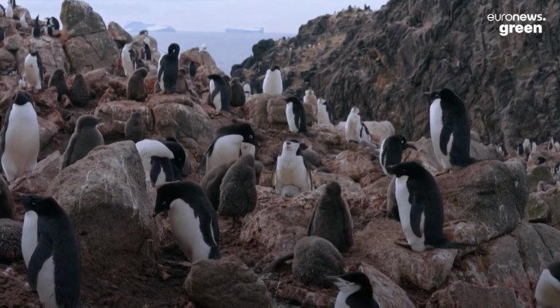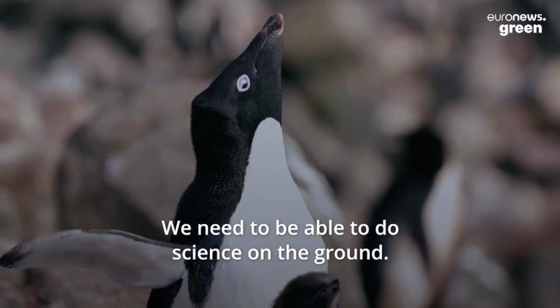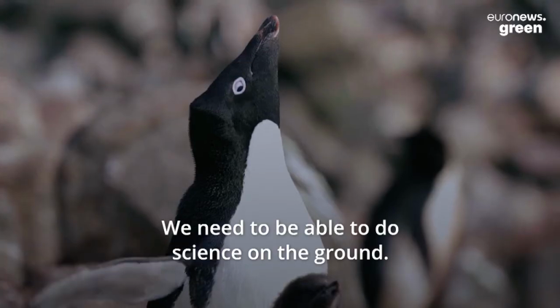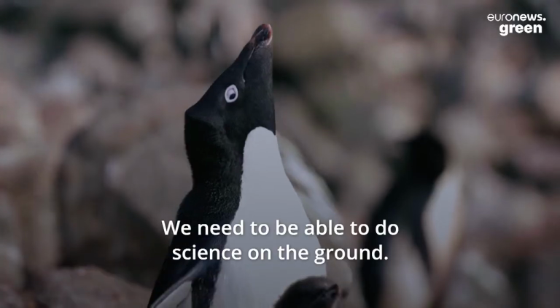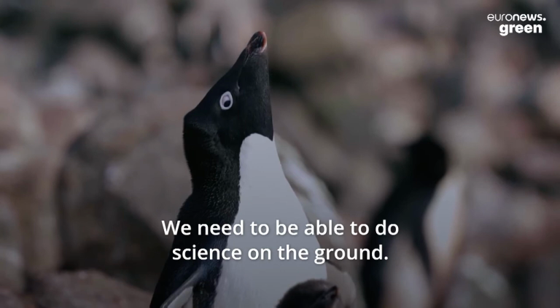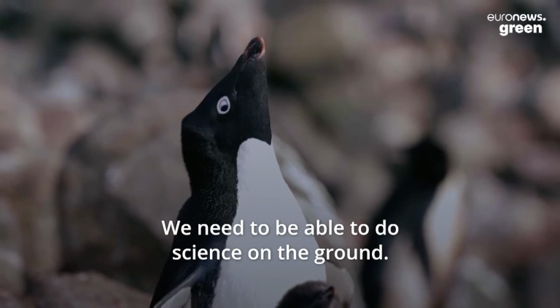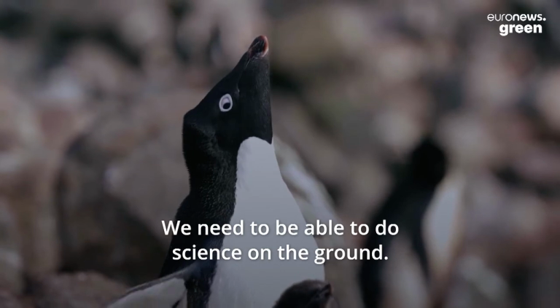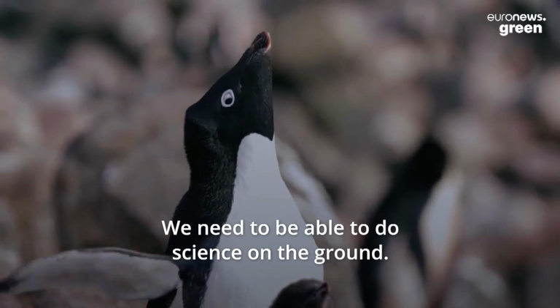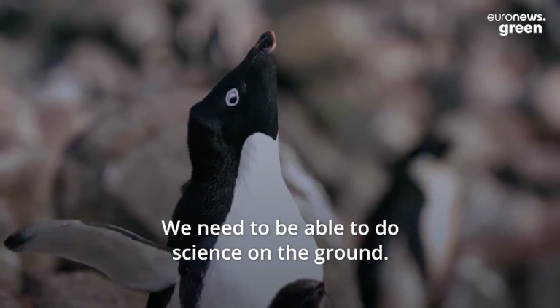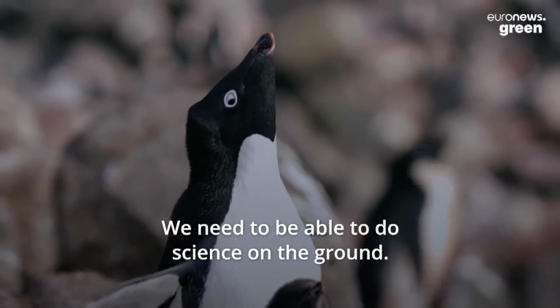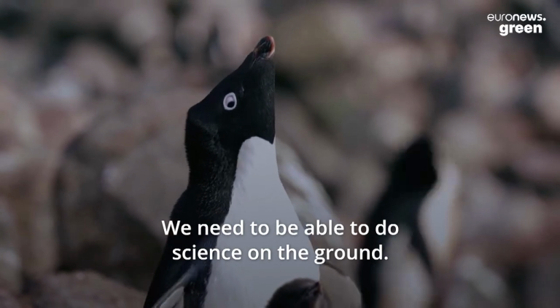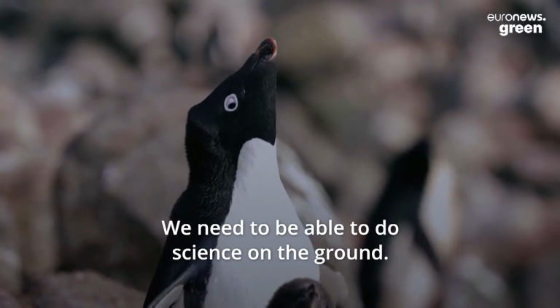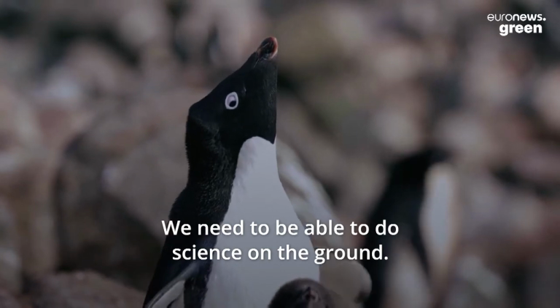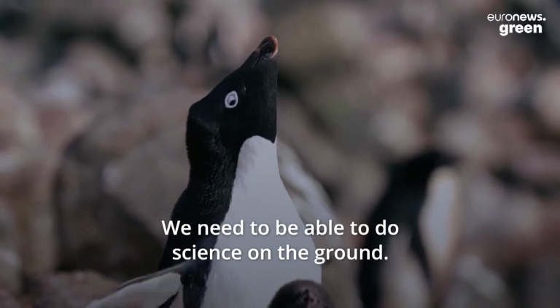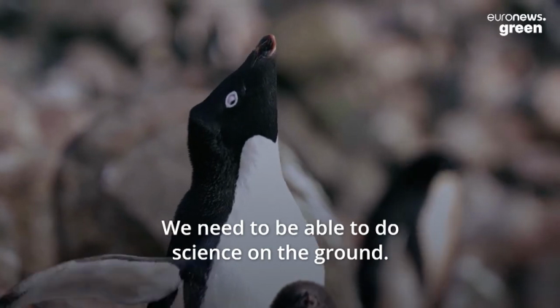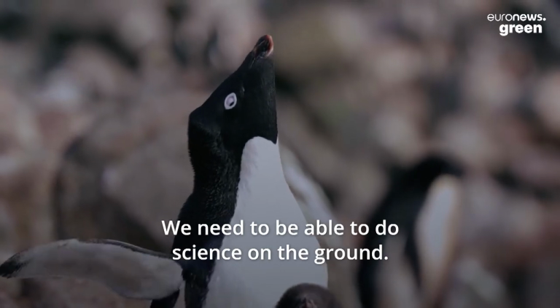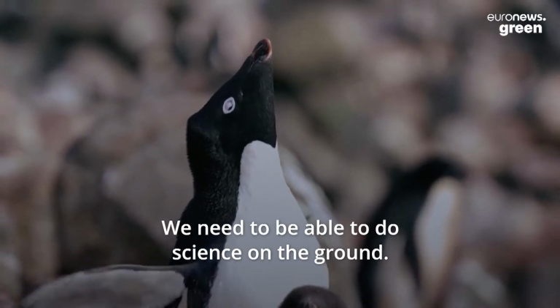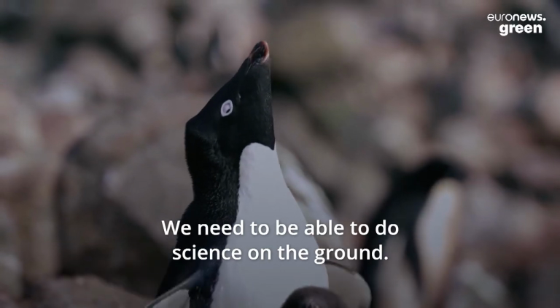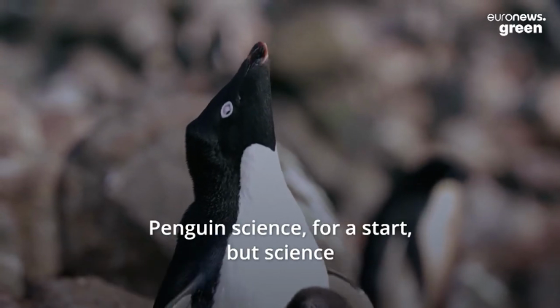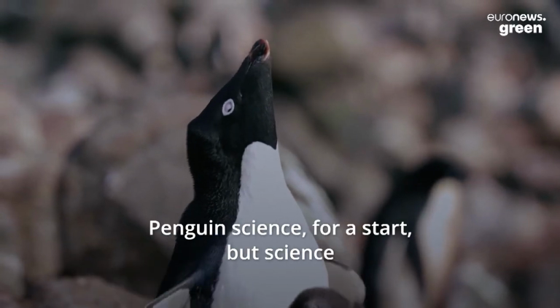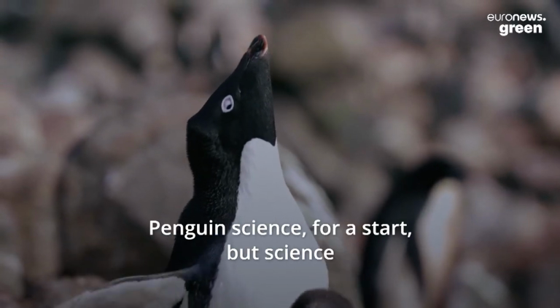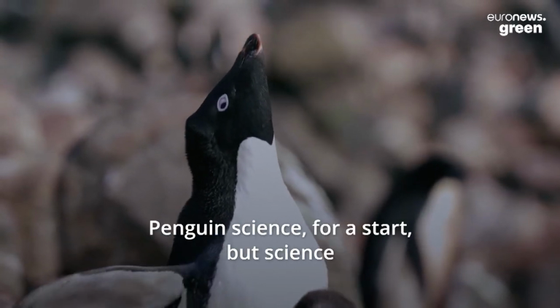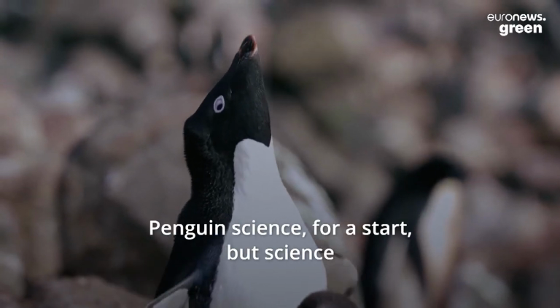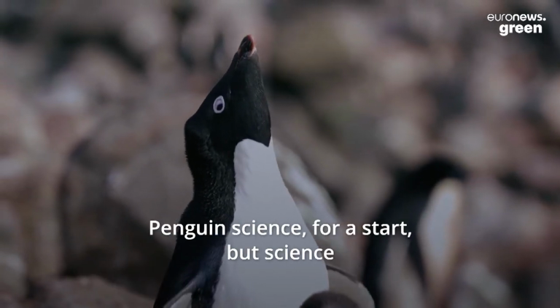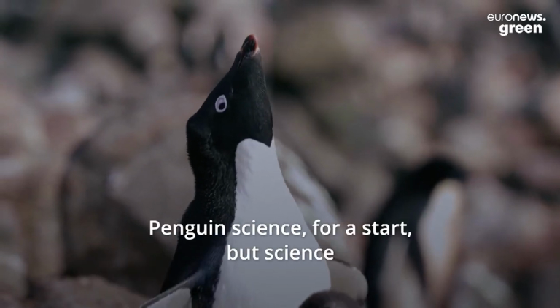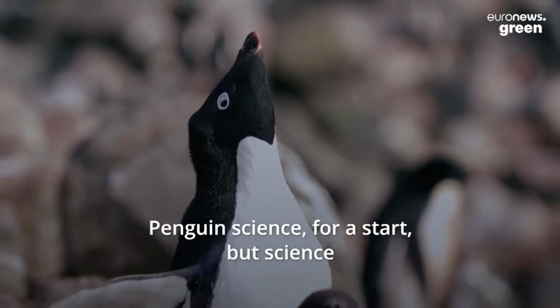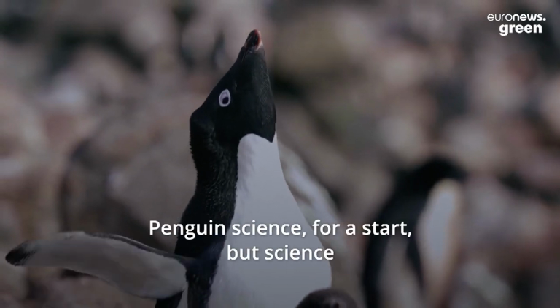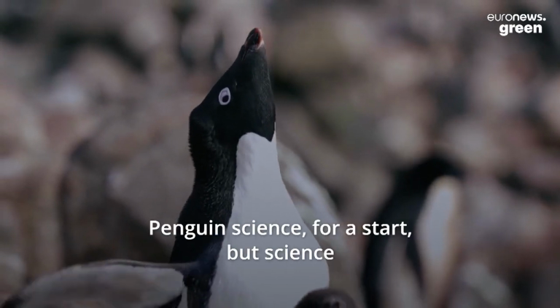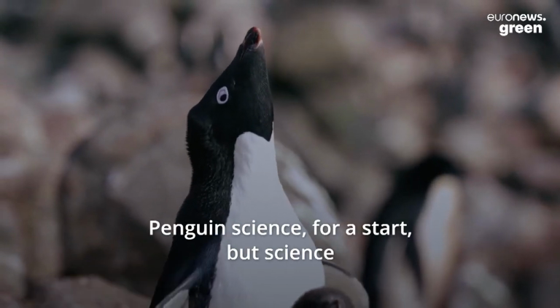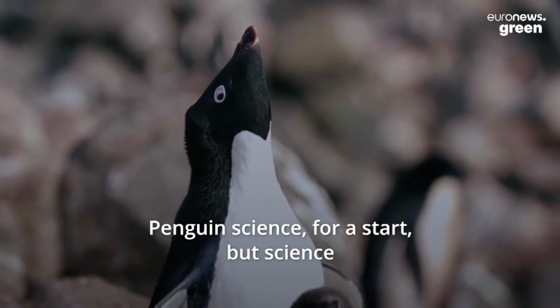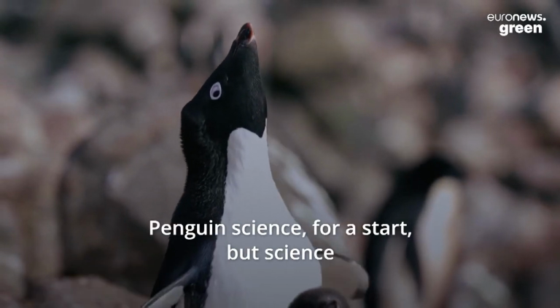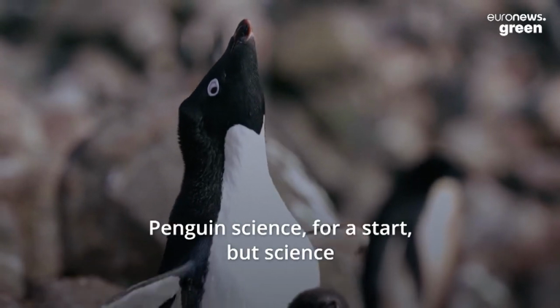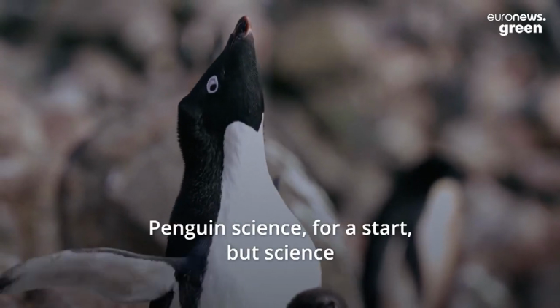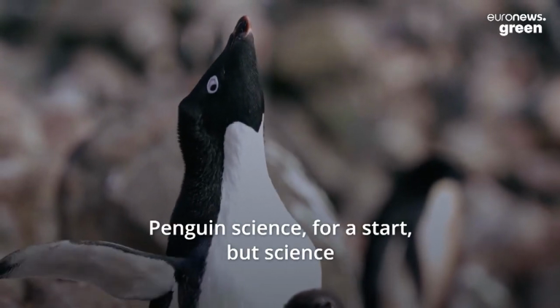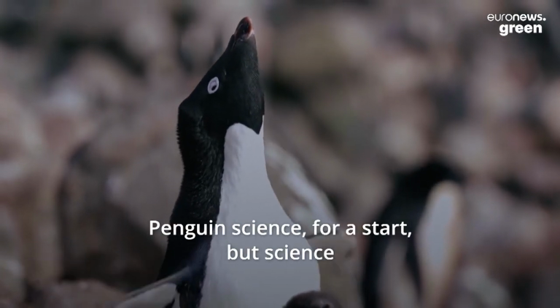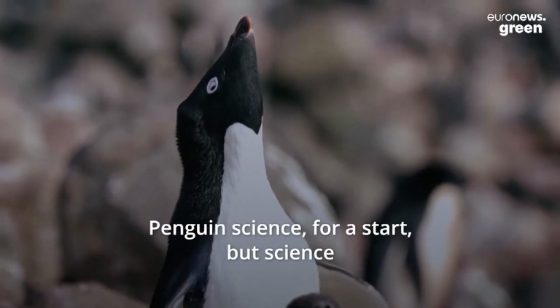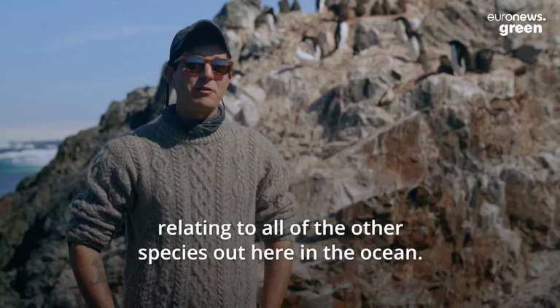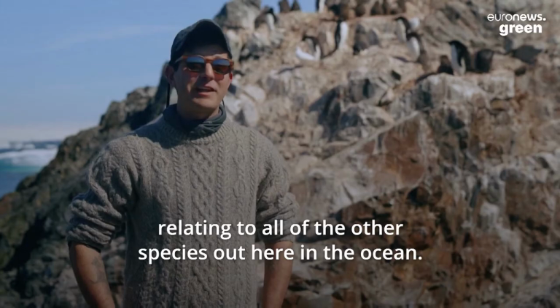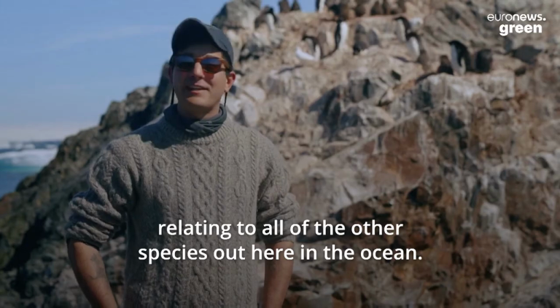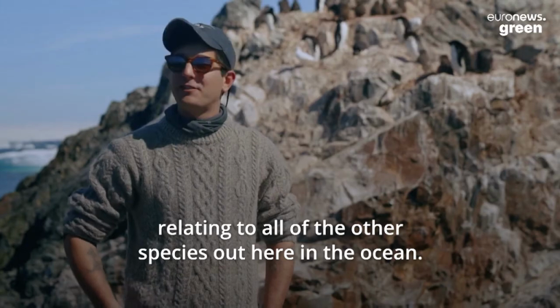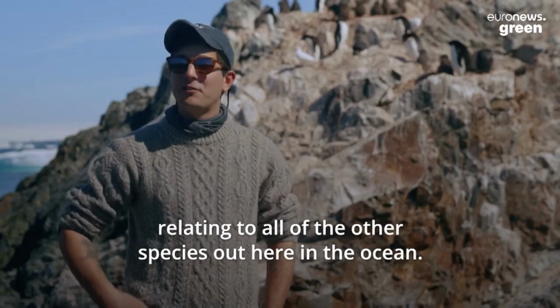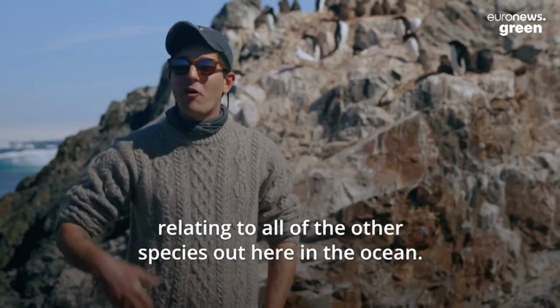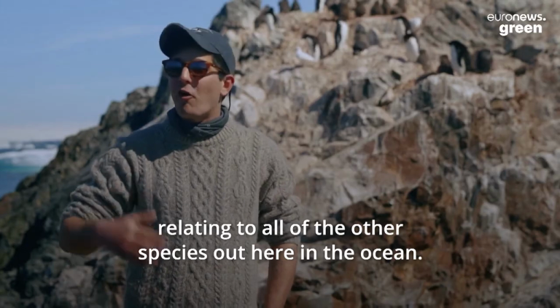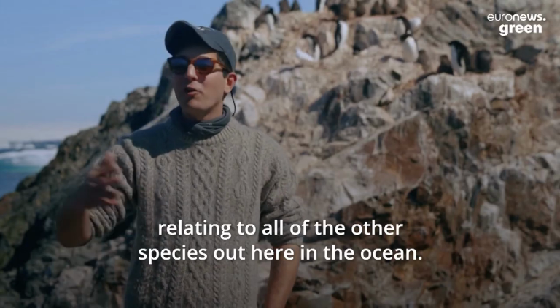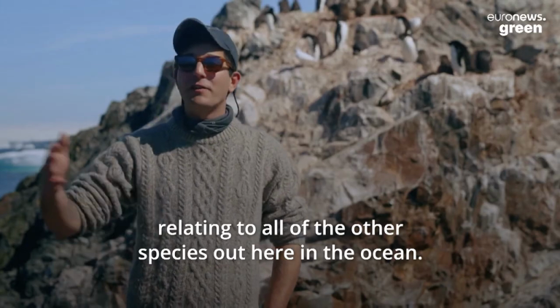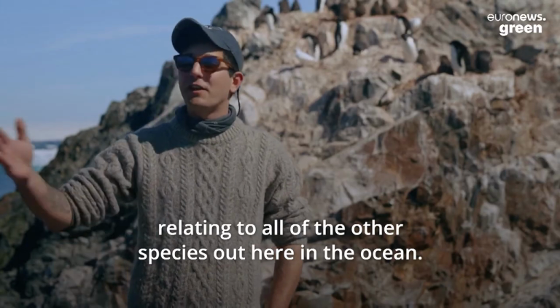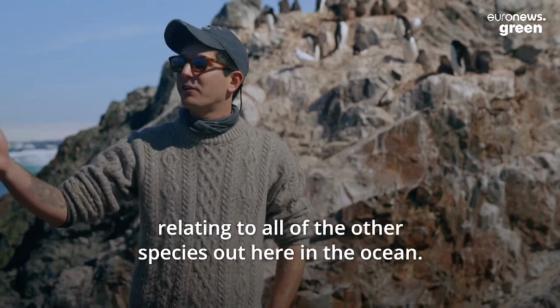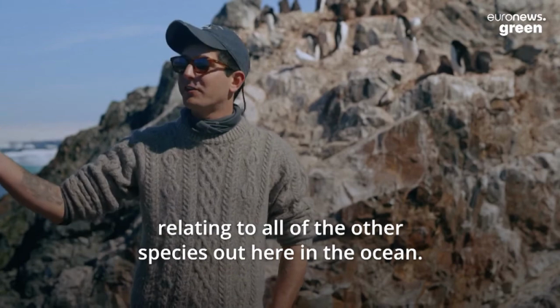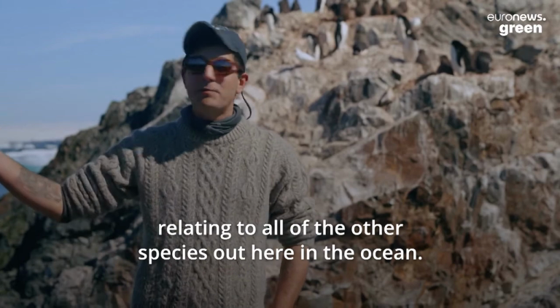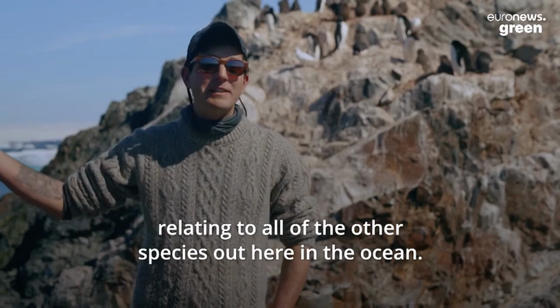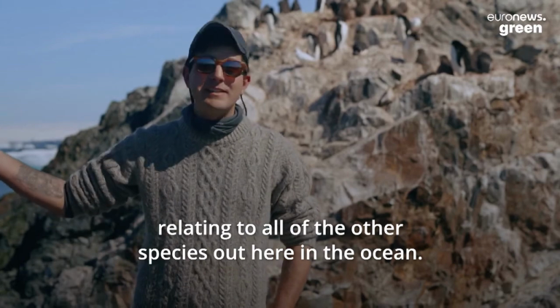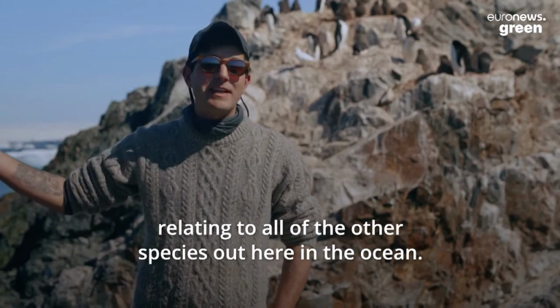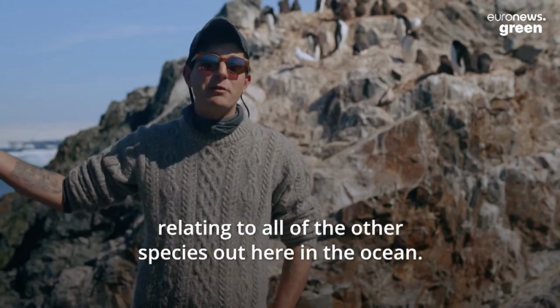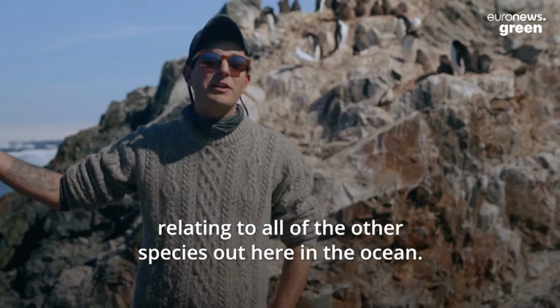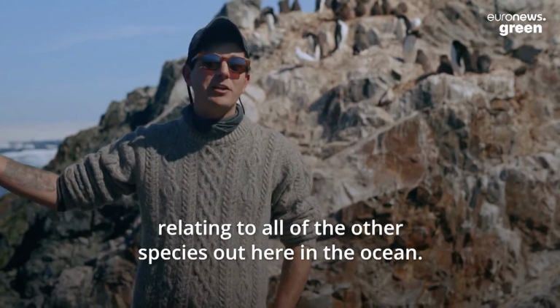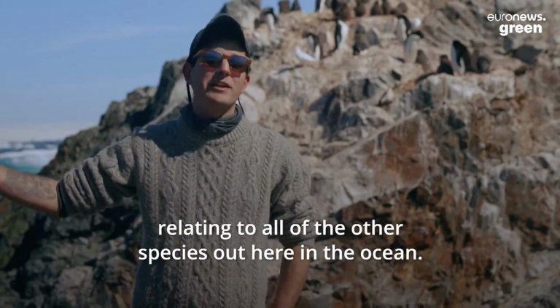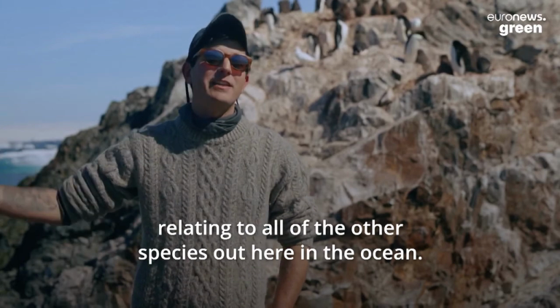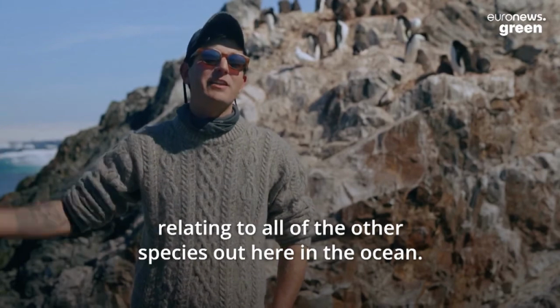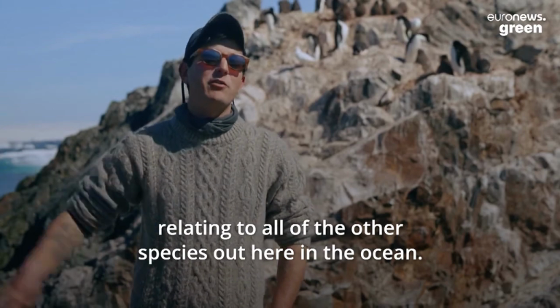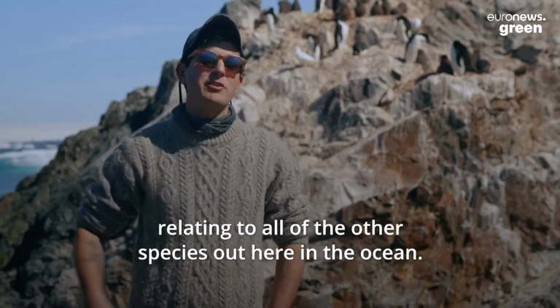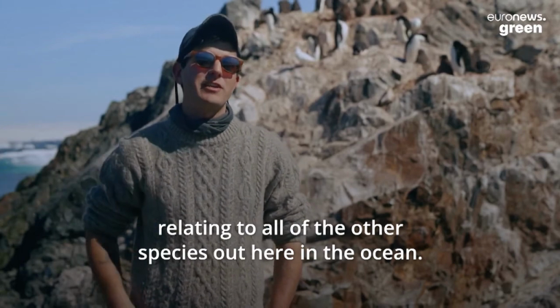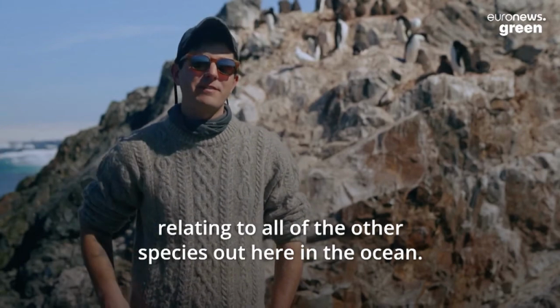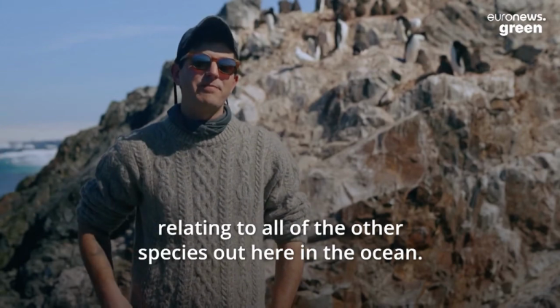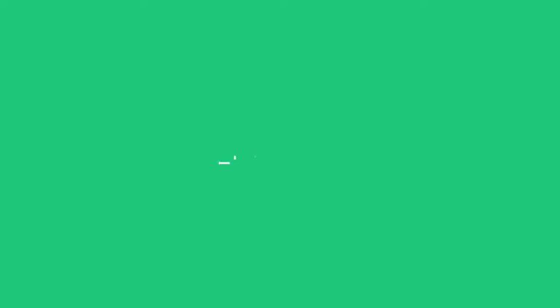We need to be able to do science on the ground — penguin science for a start, but science relating to all of the other species out here in the ocean.